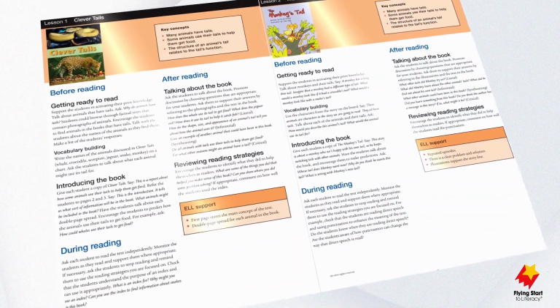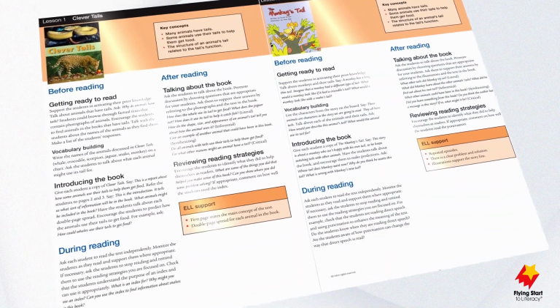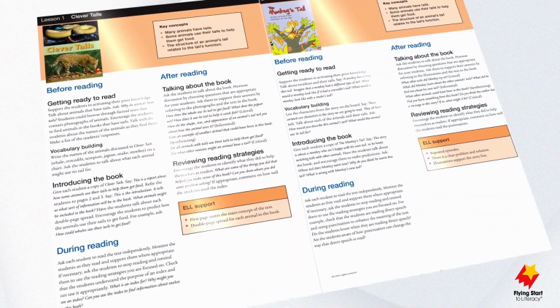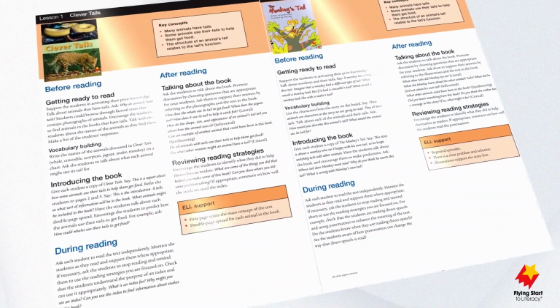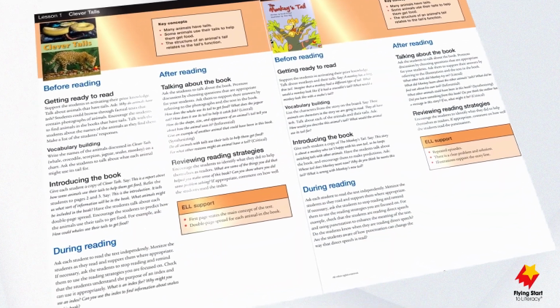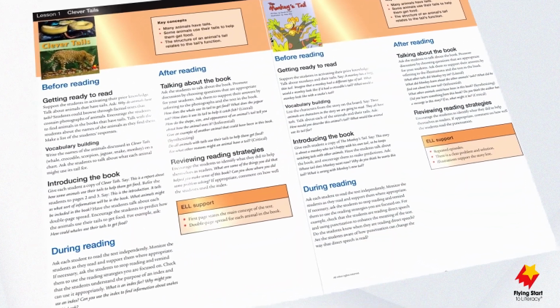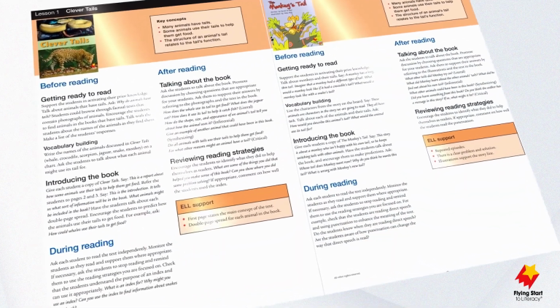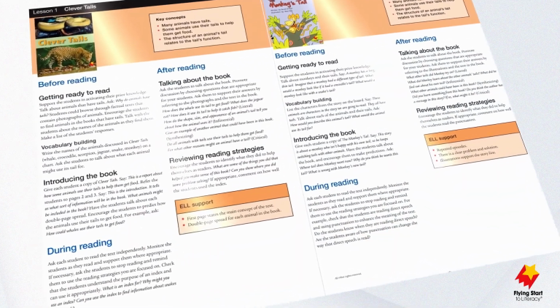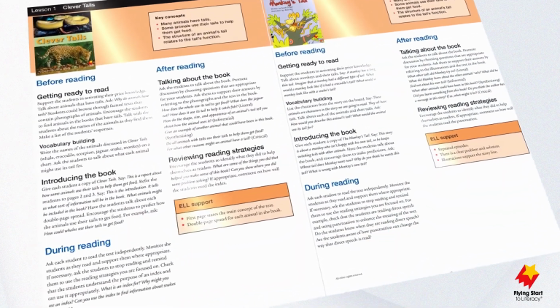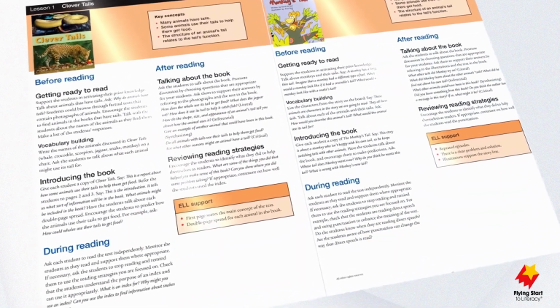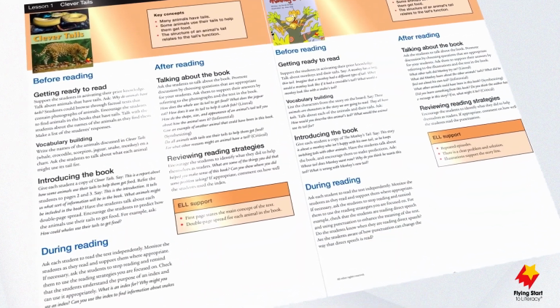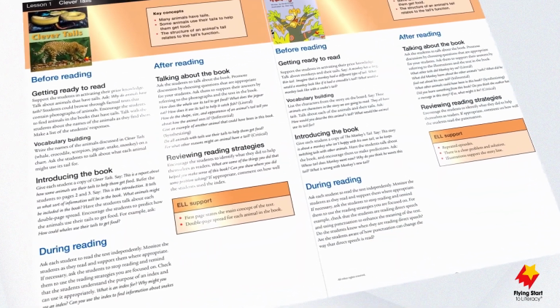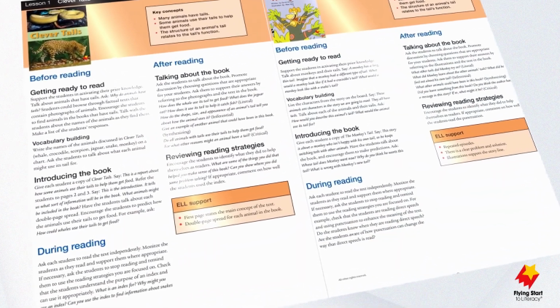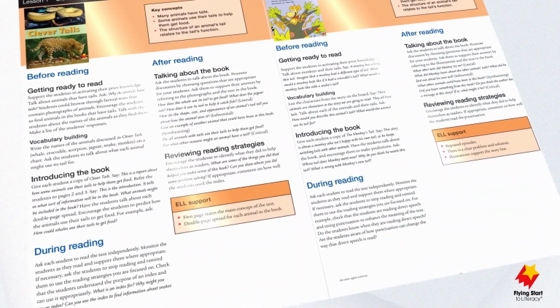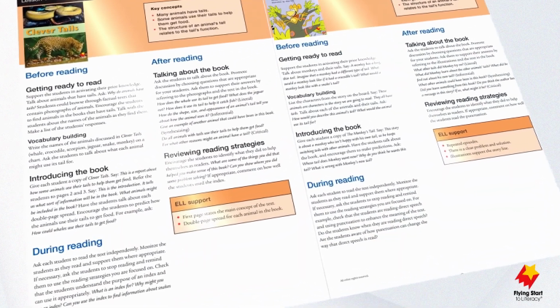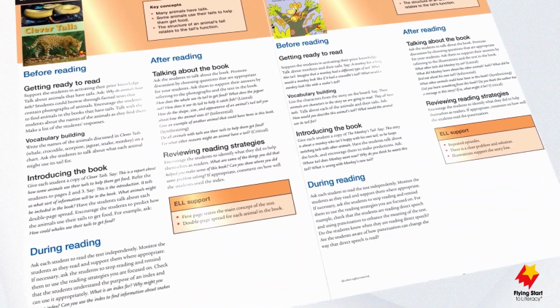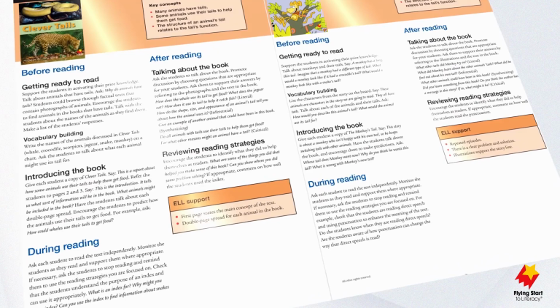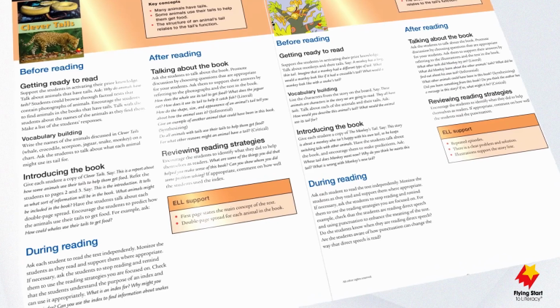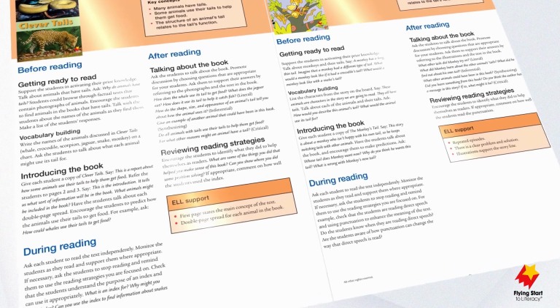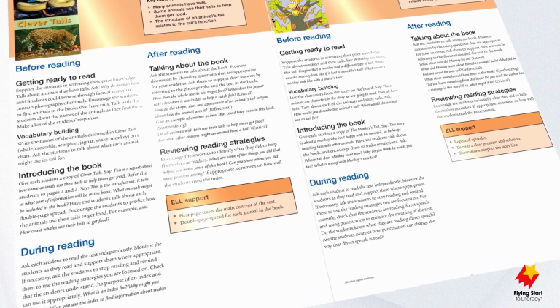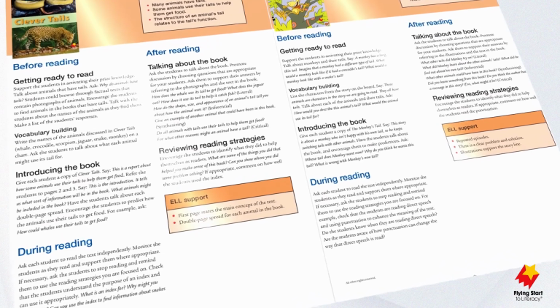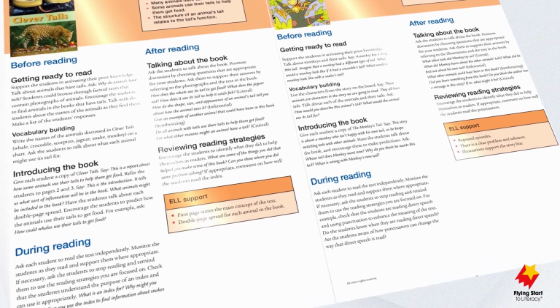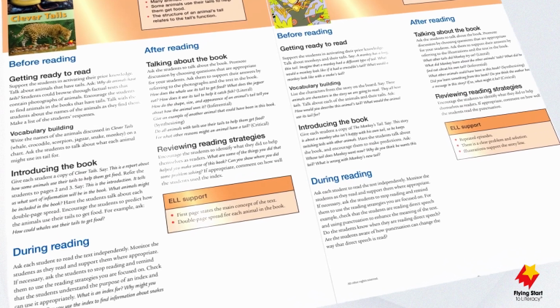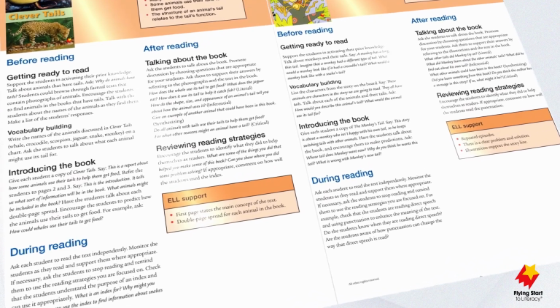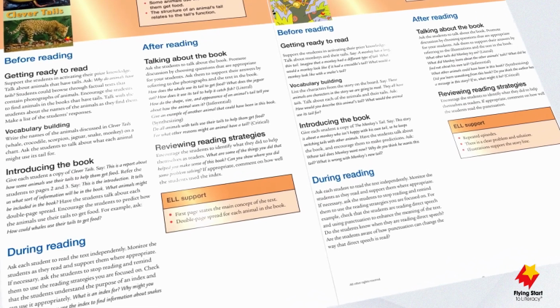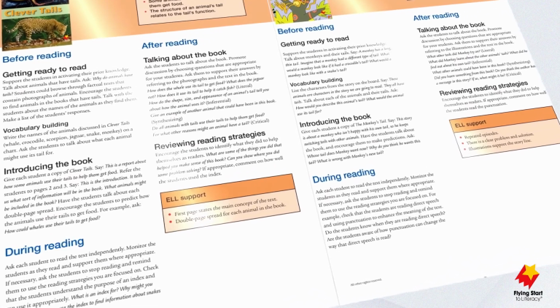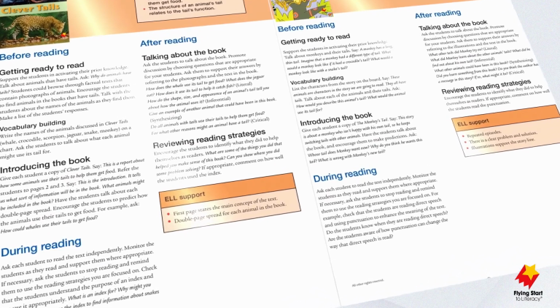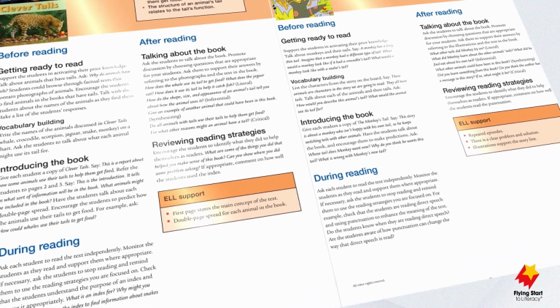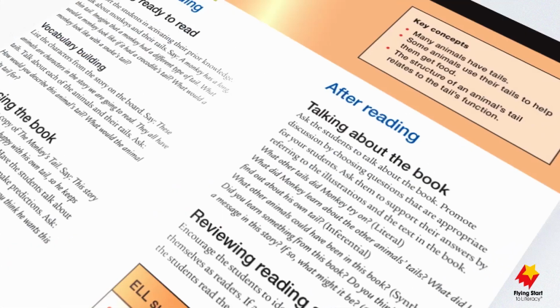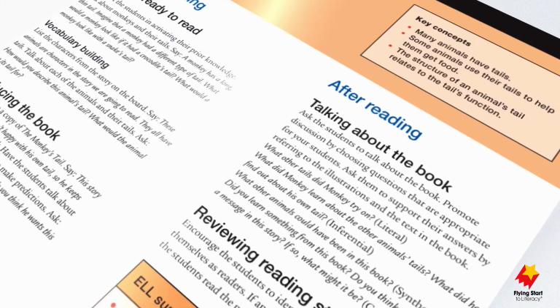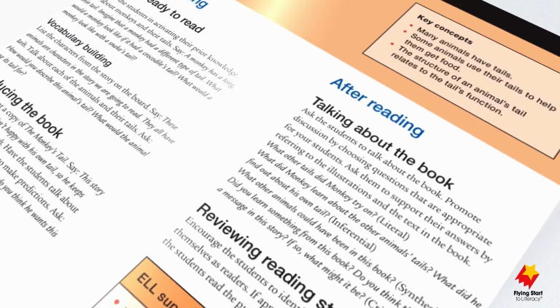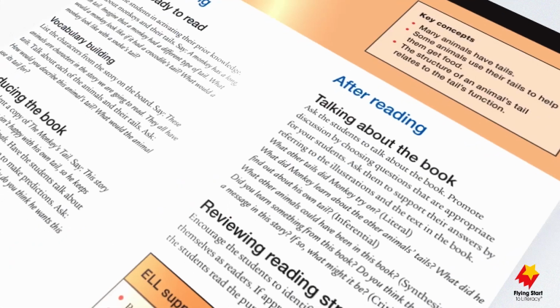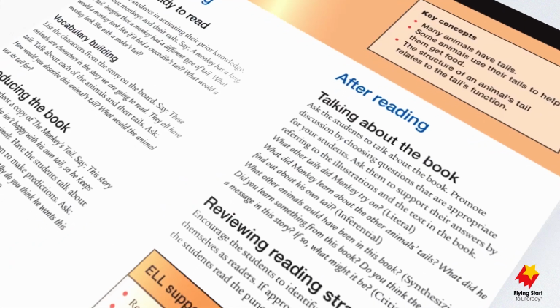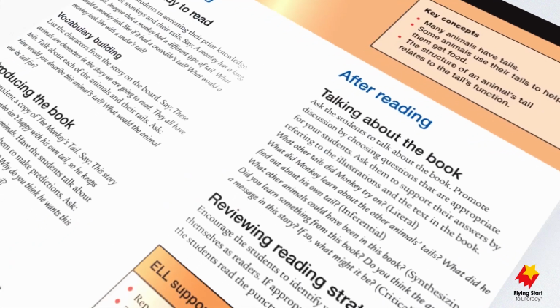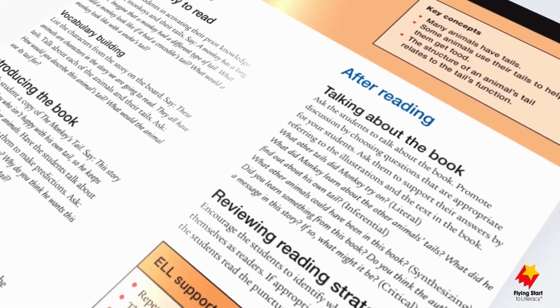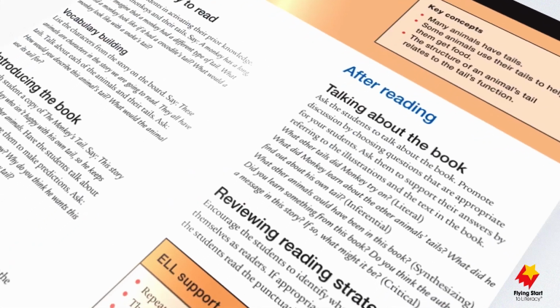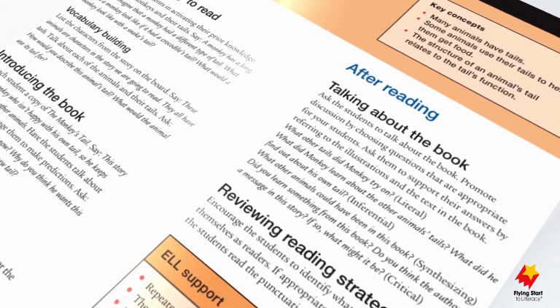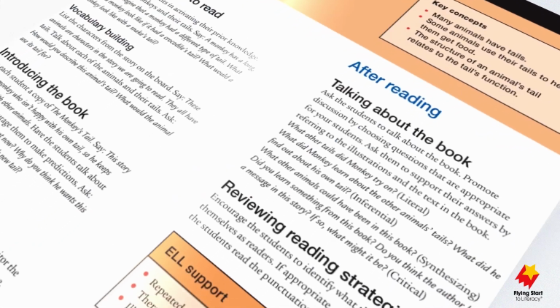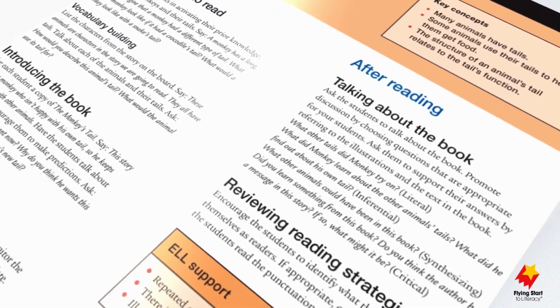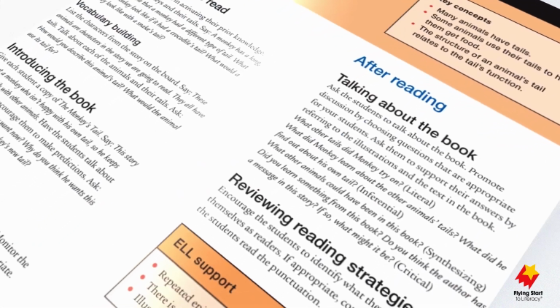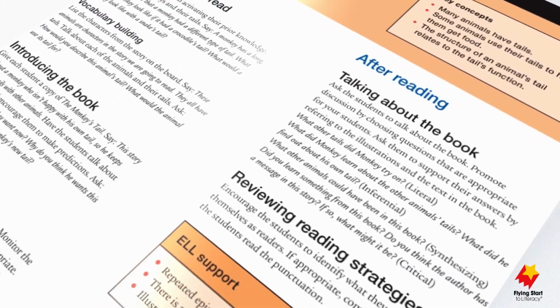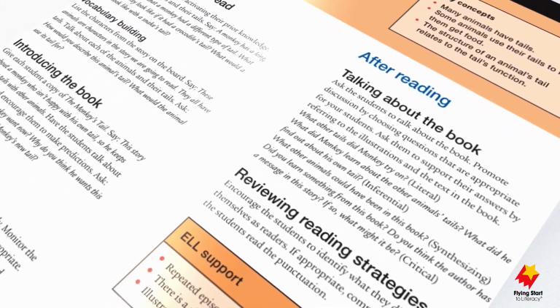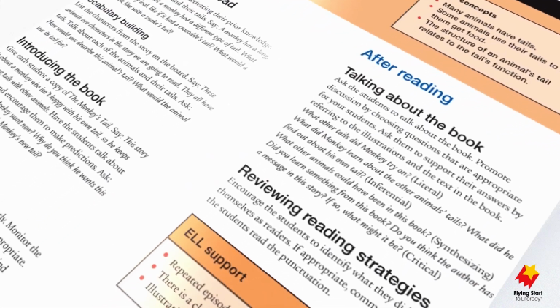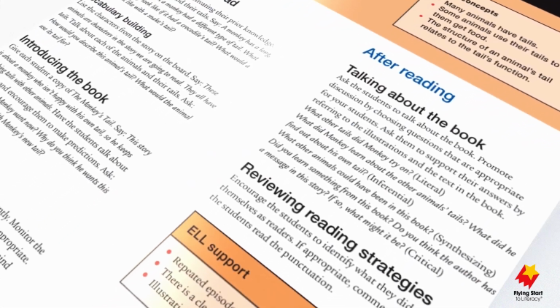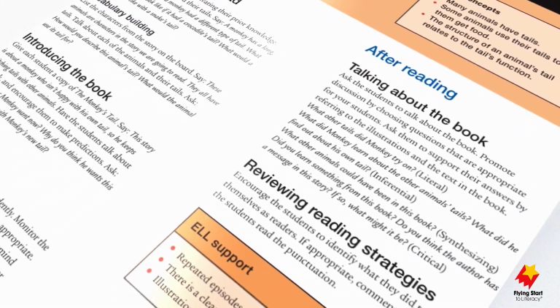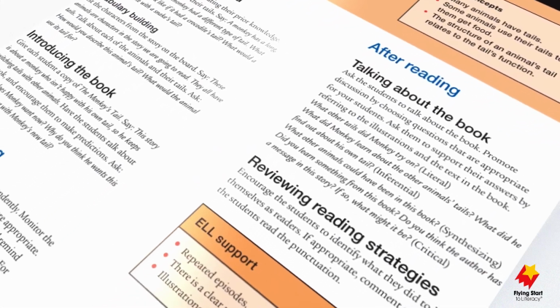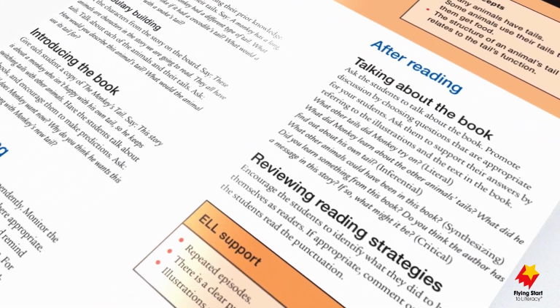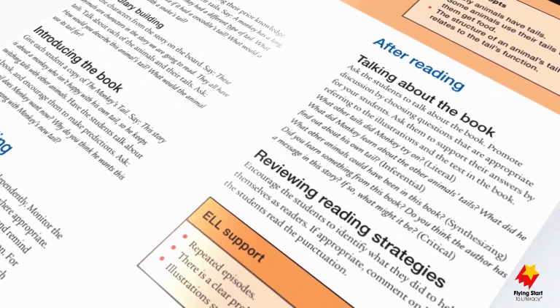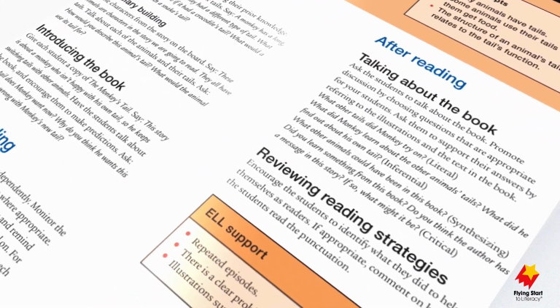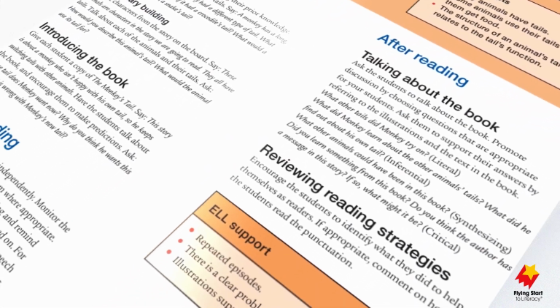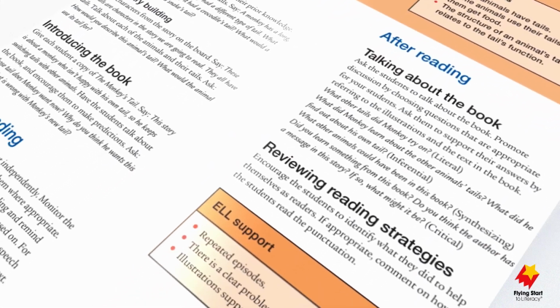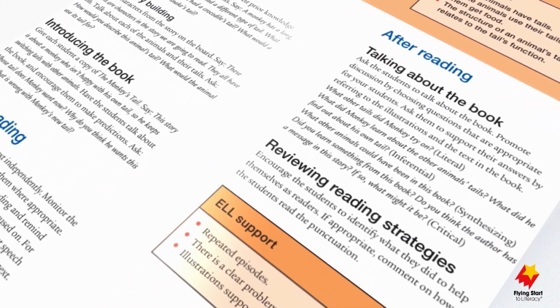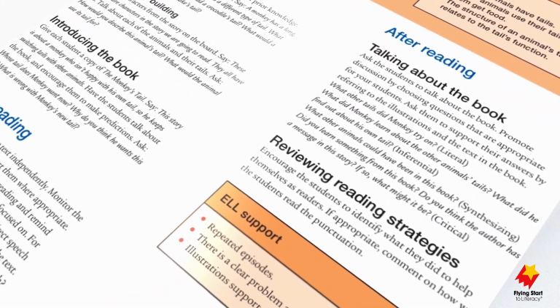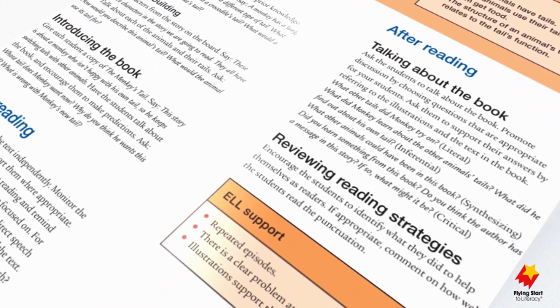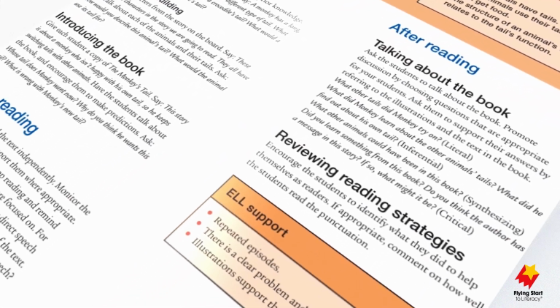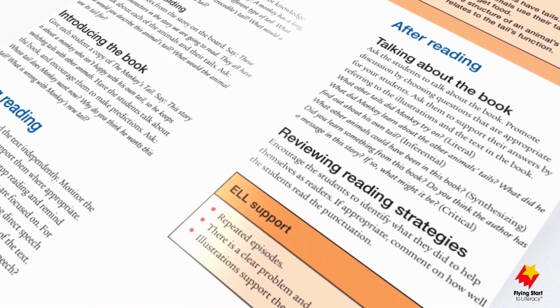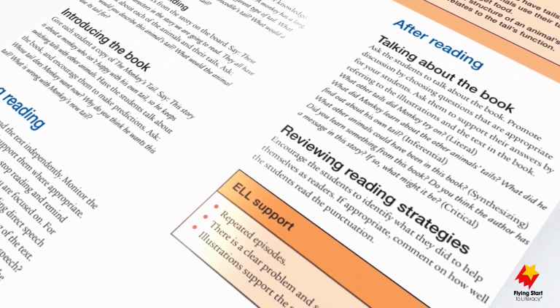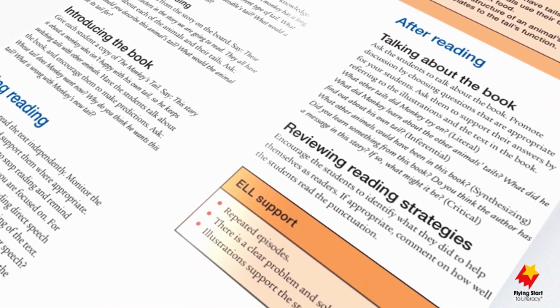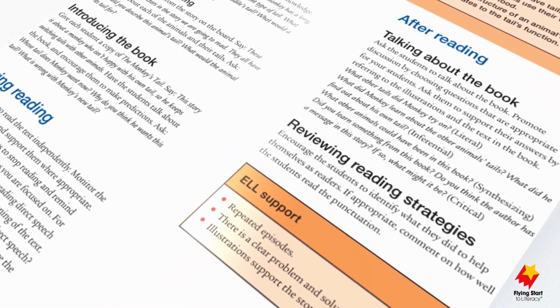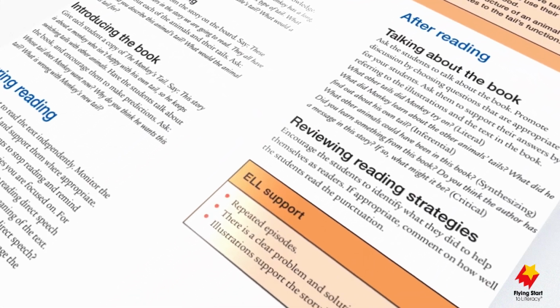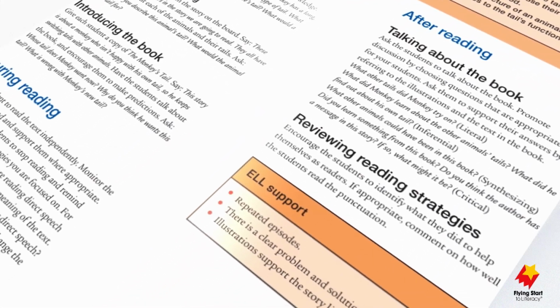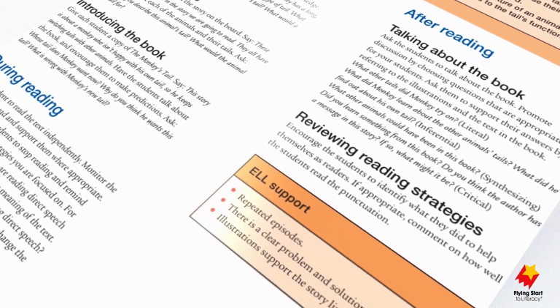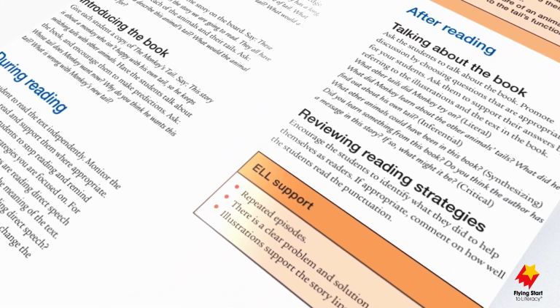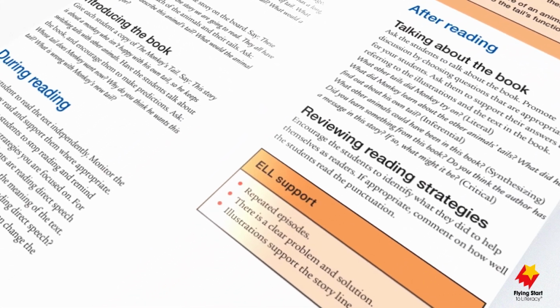Easy-to-use lesson plan cards deliver explicit, systematic instruction for before, during and after reading for both titles in the pair.